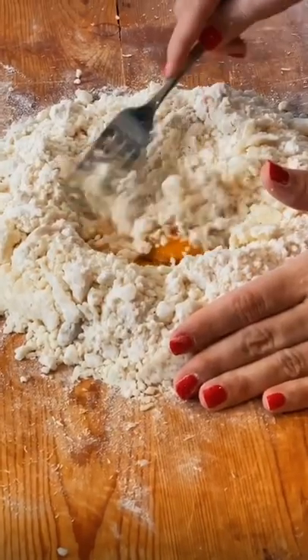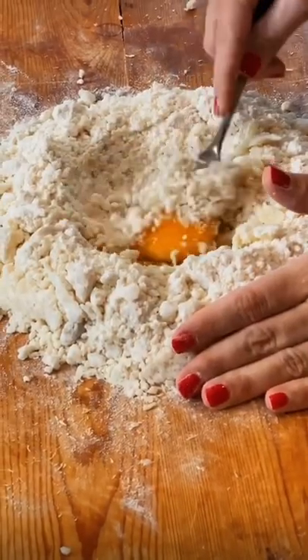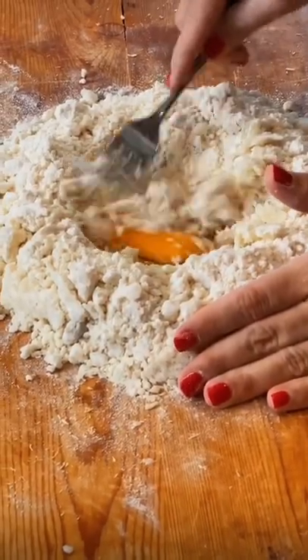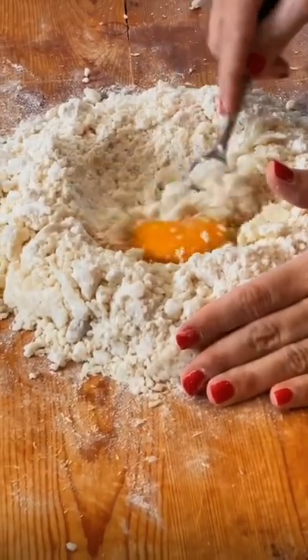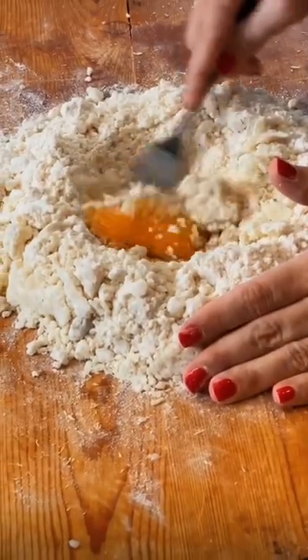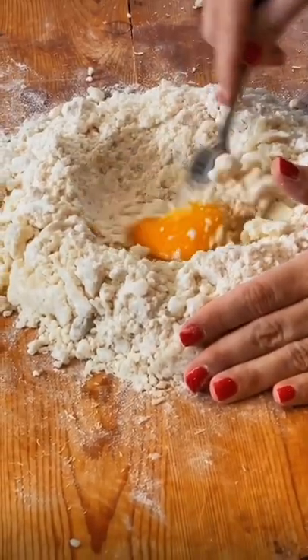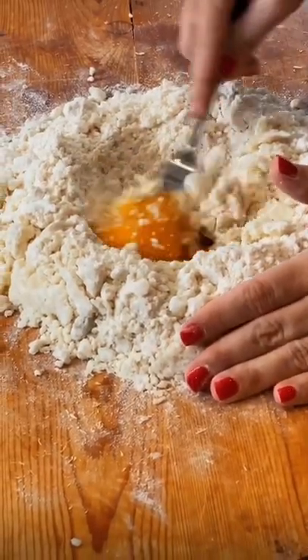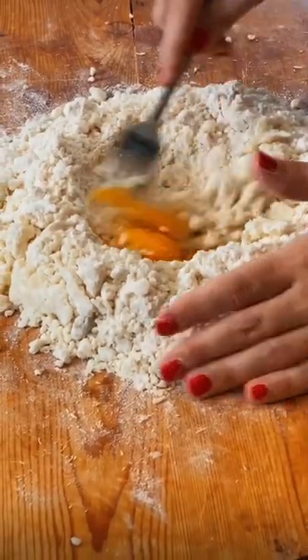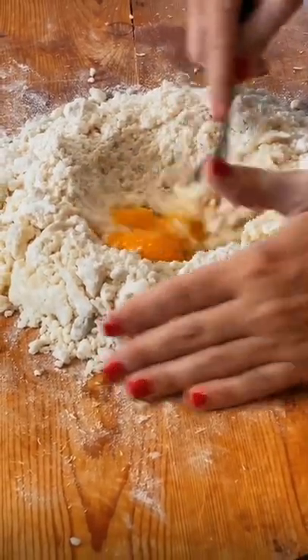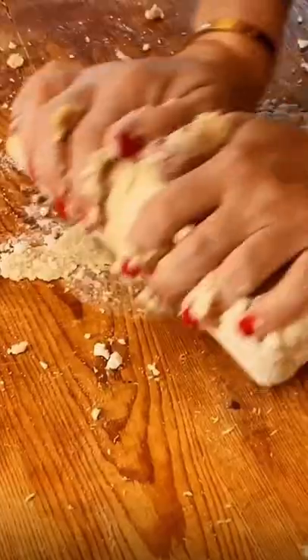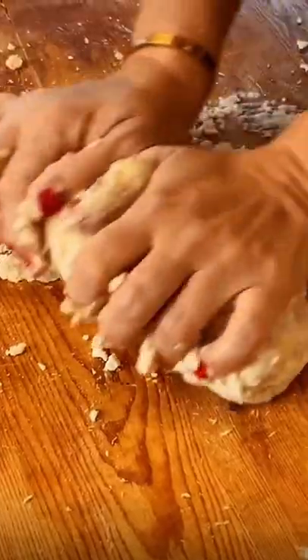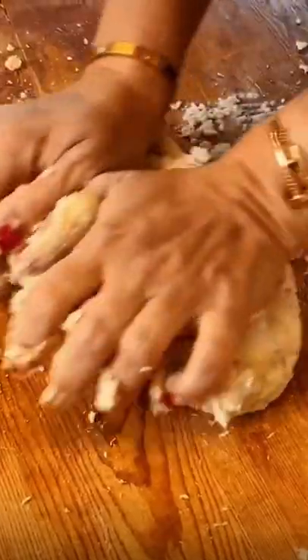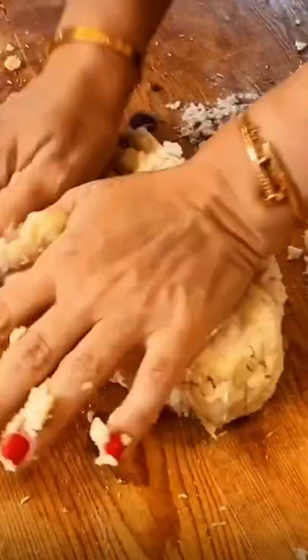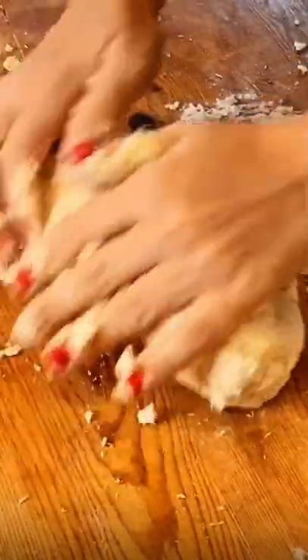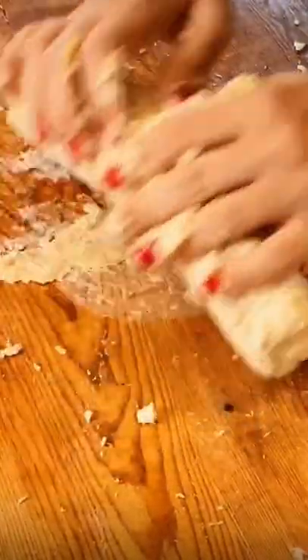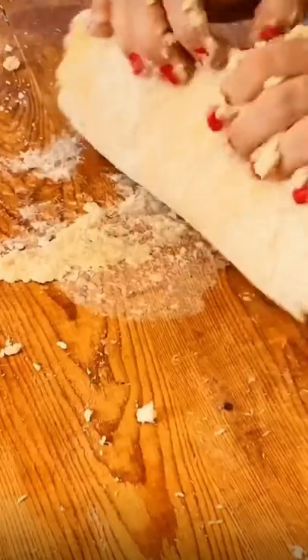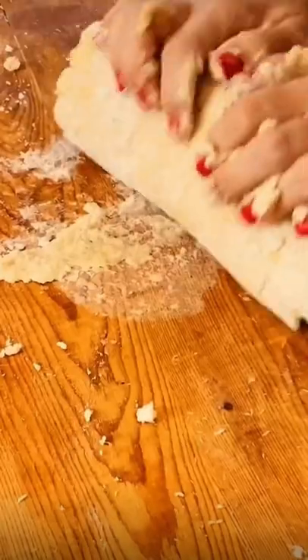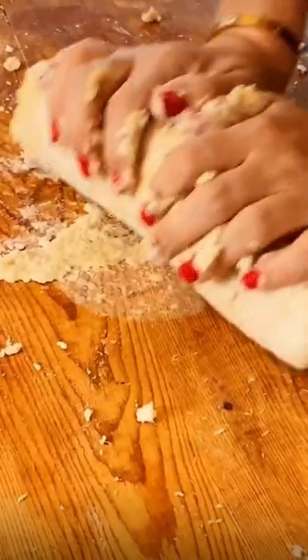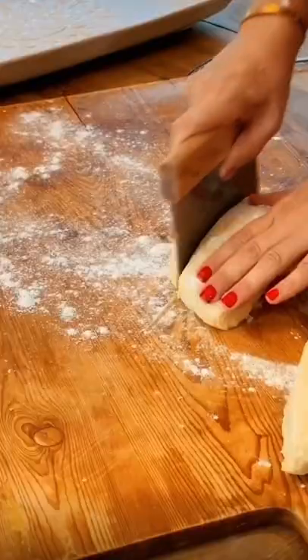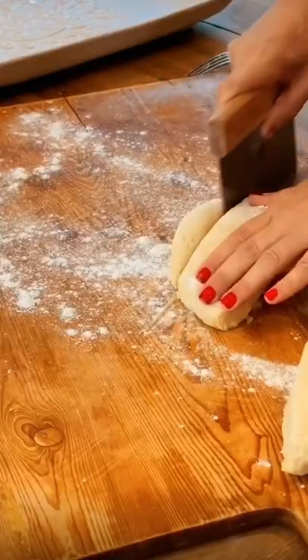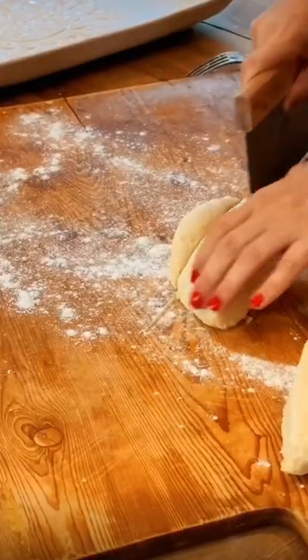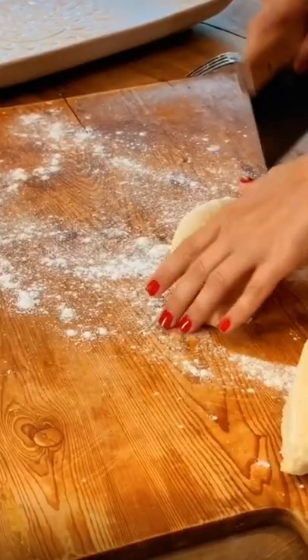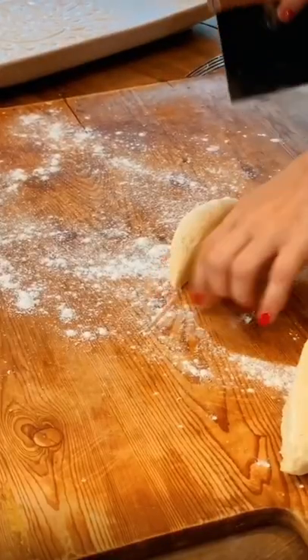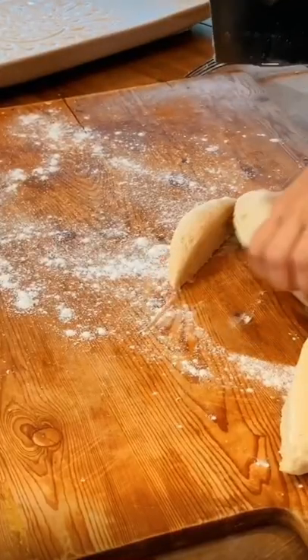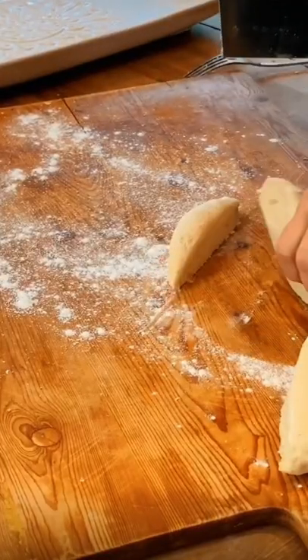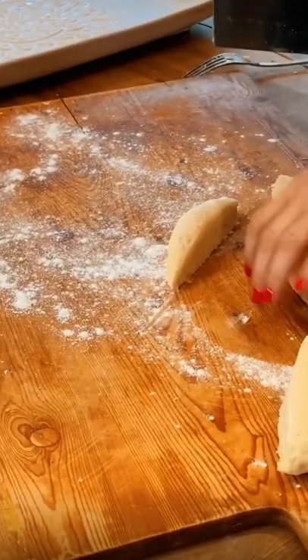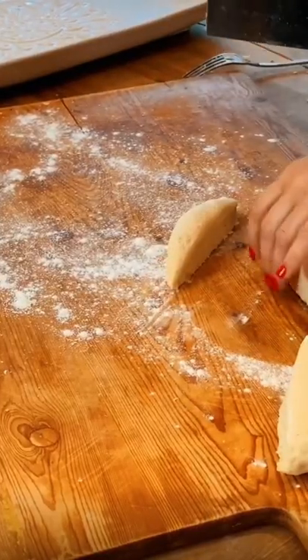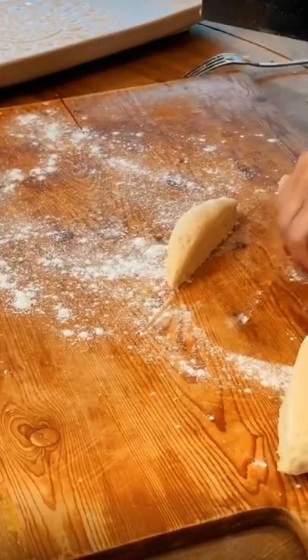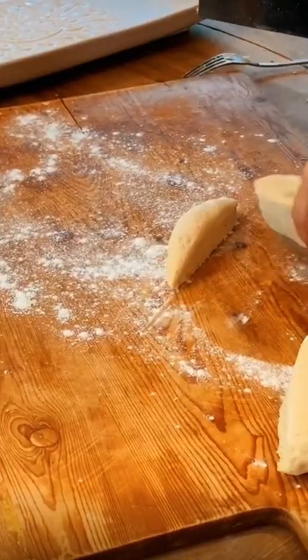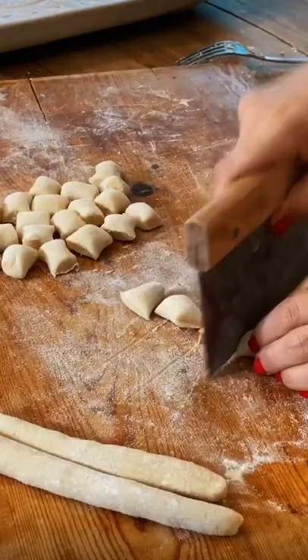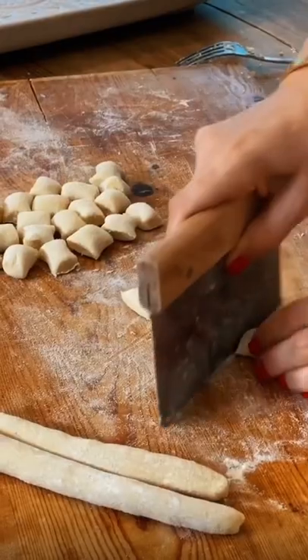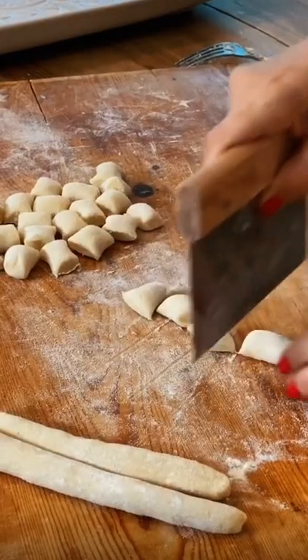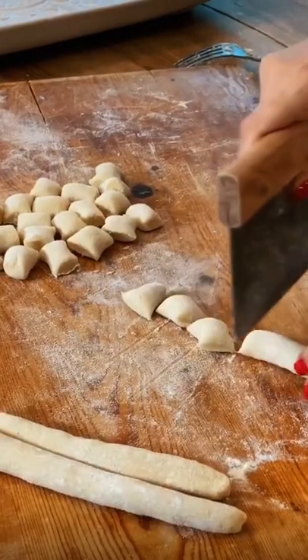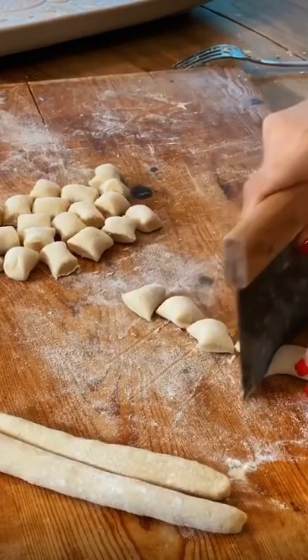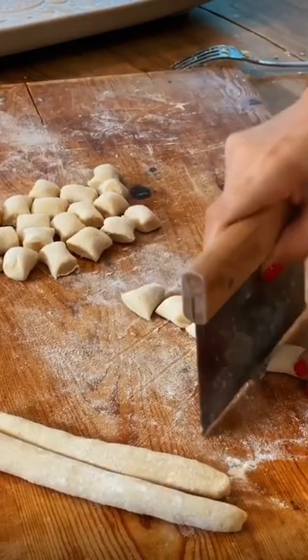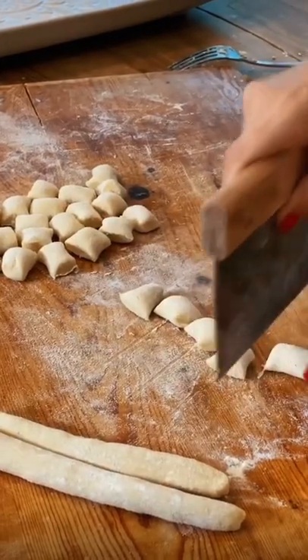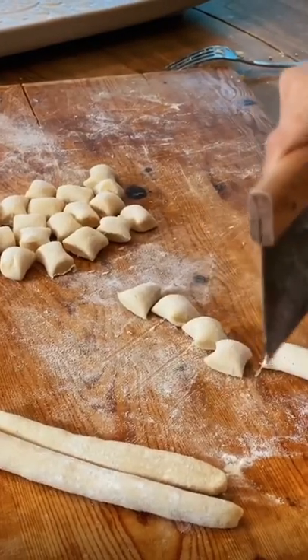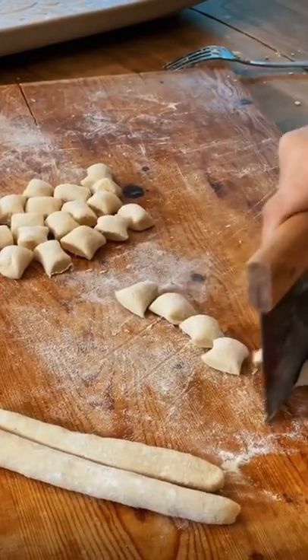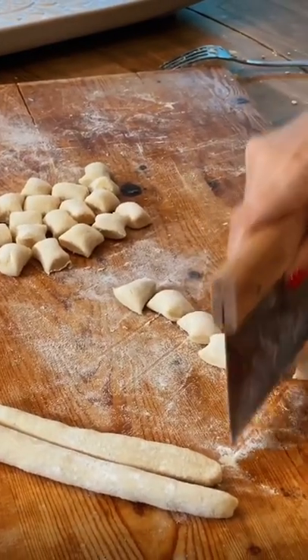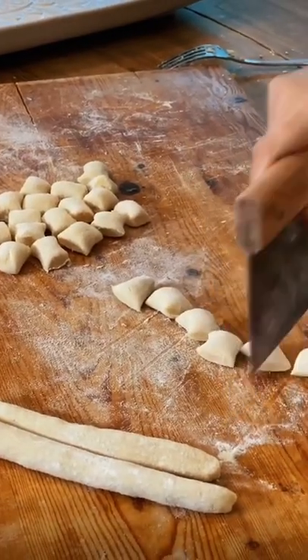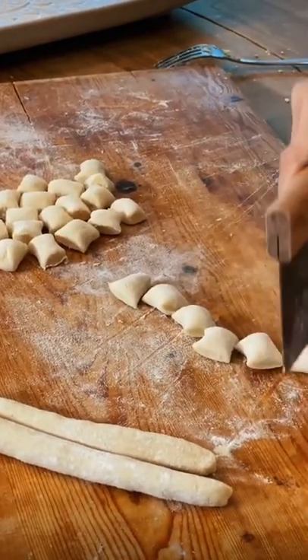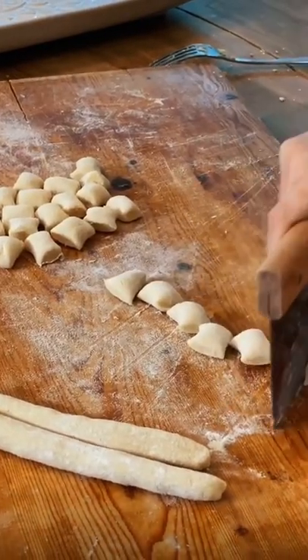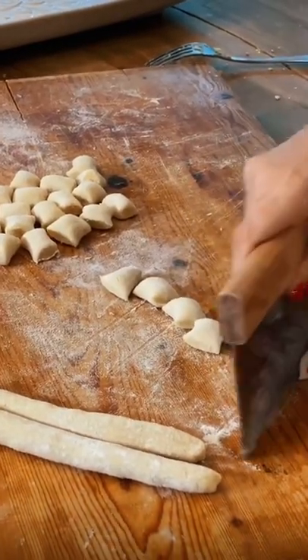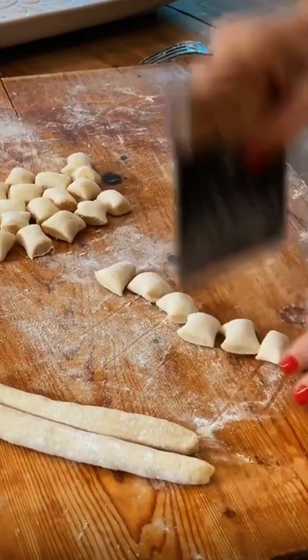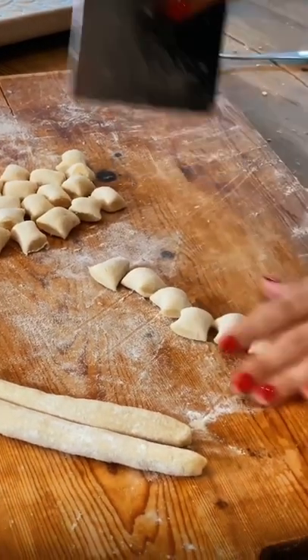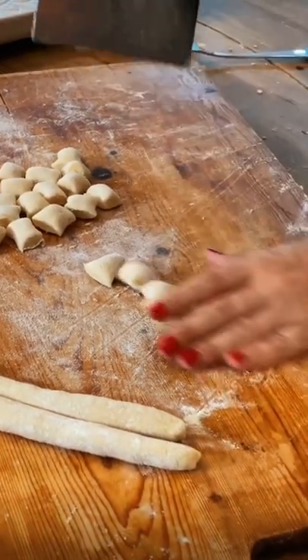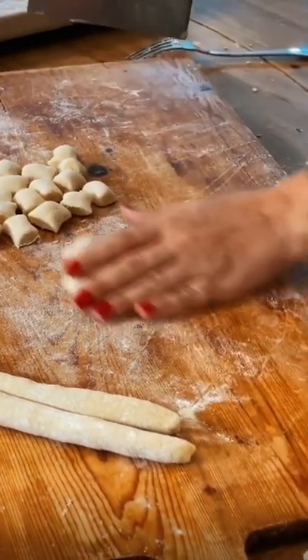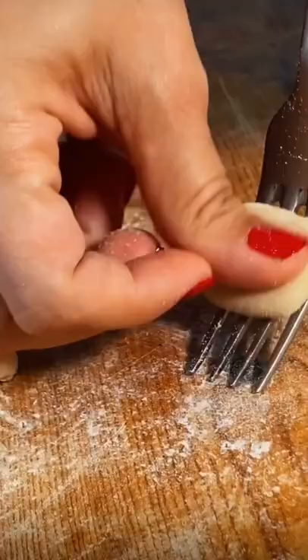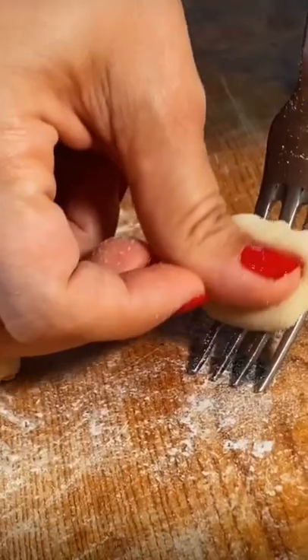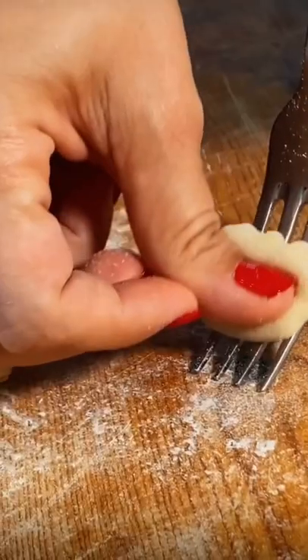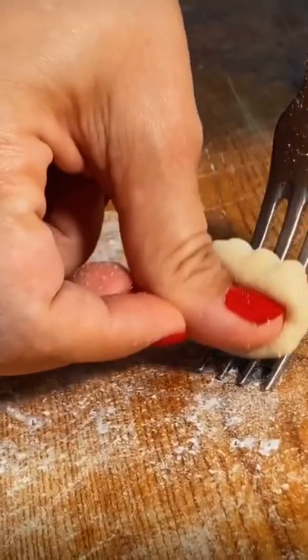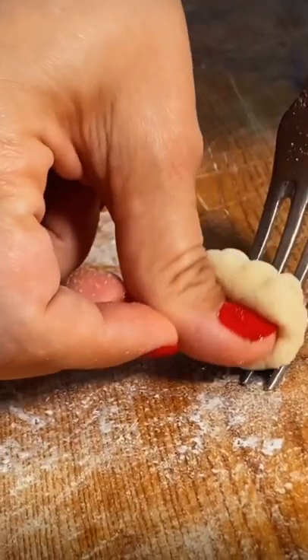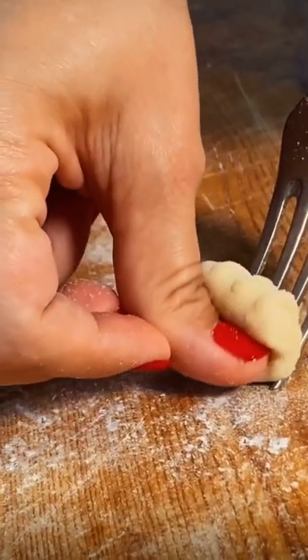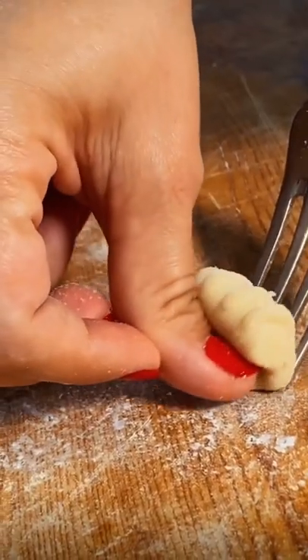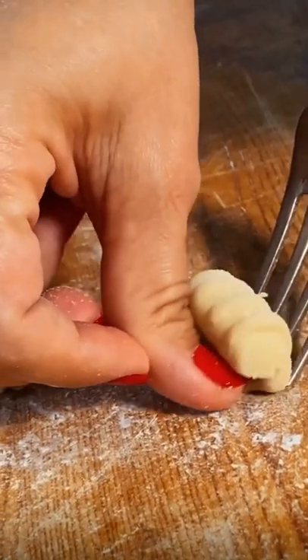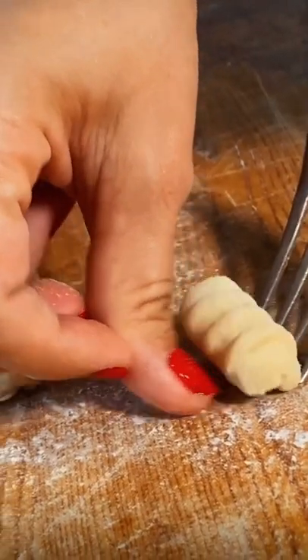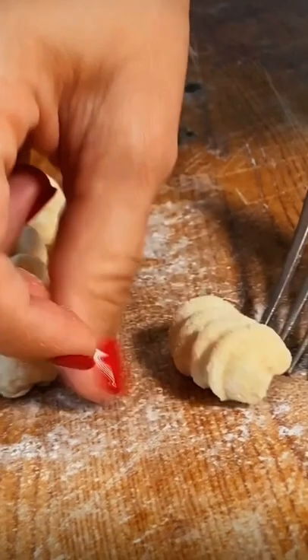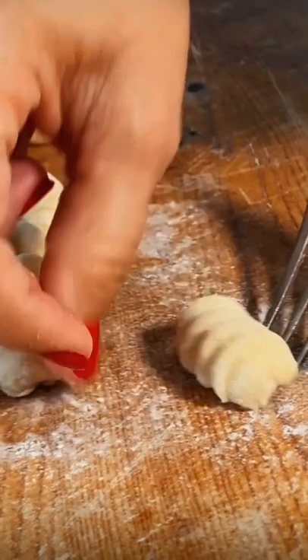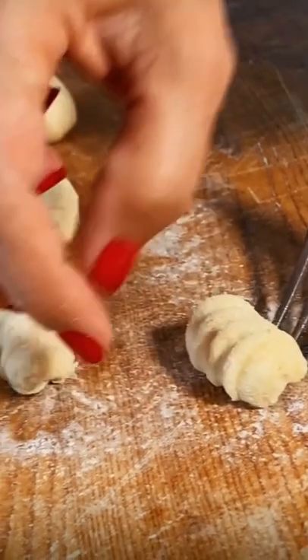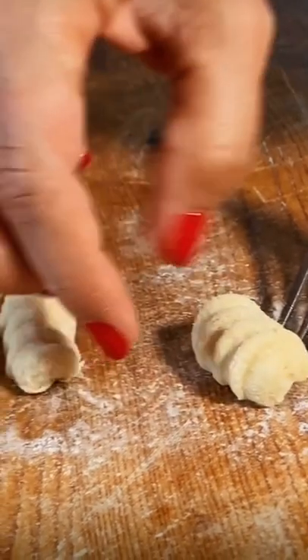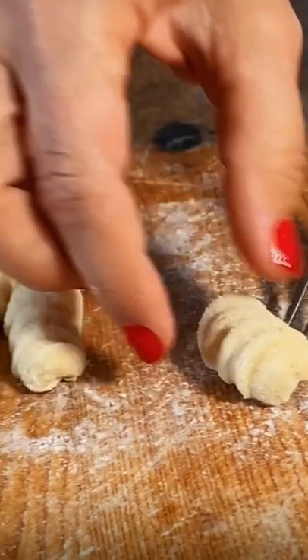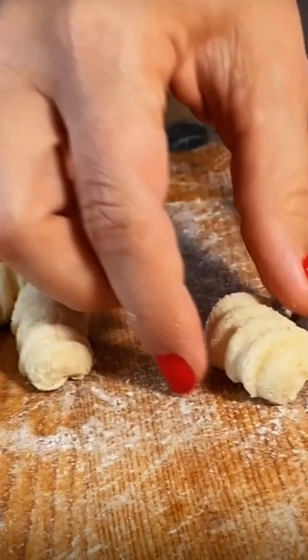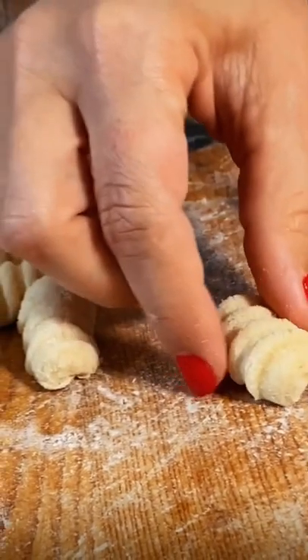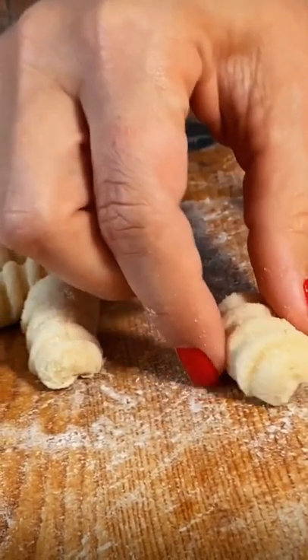Our little gnocchi pillows are delicately cut and shaped using classic tools. Yes, that's a fork.